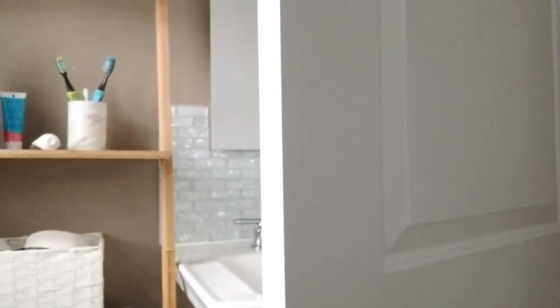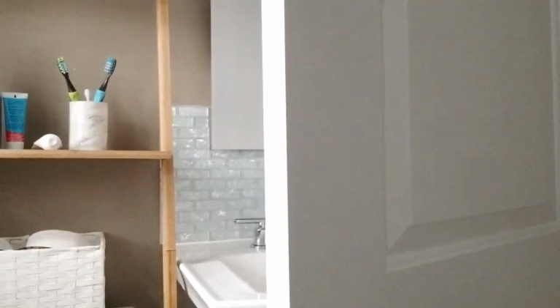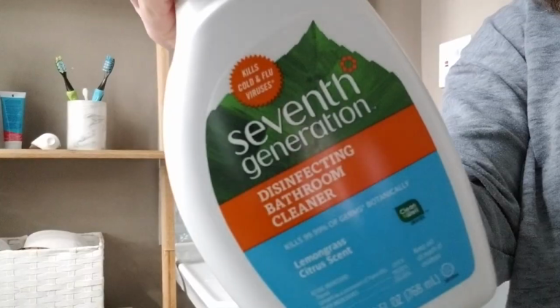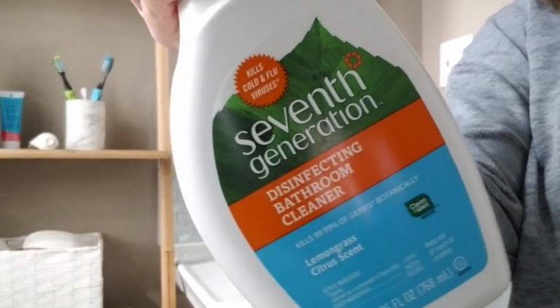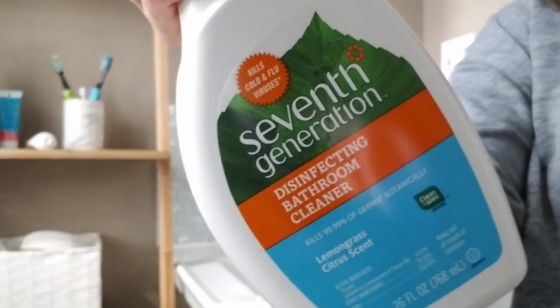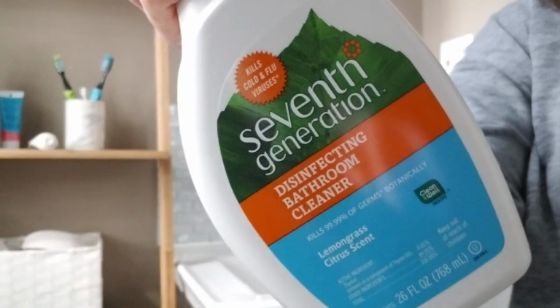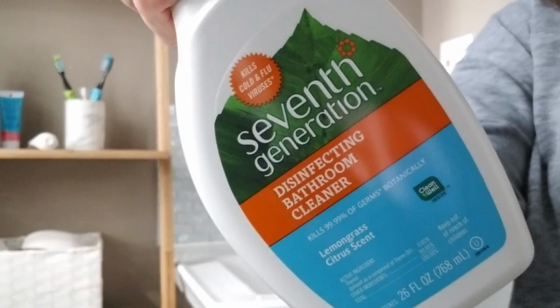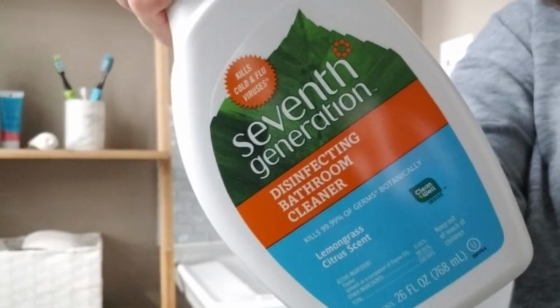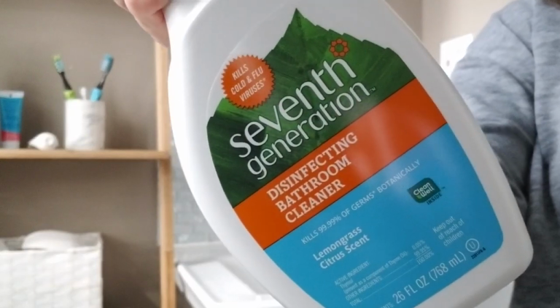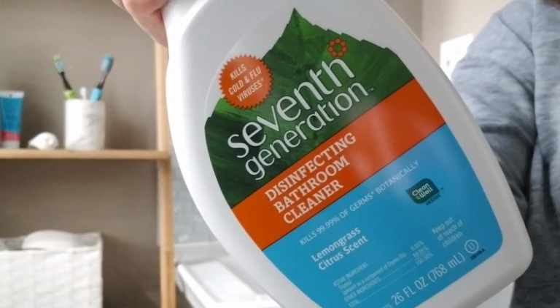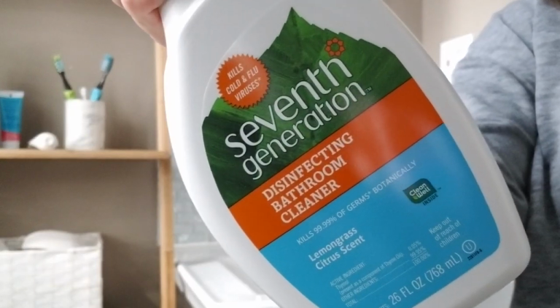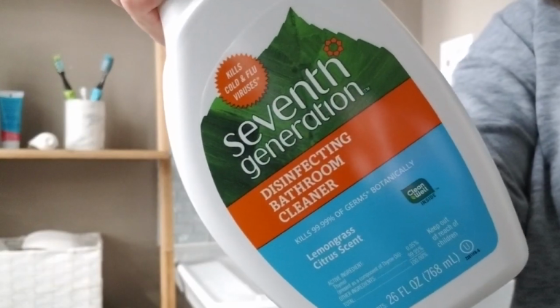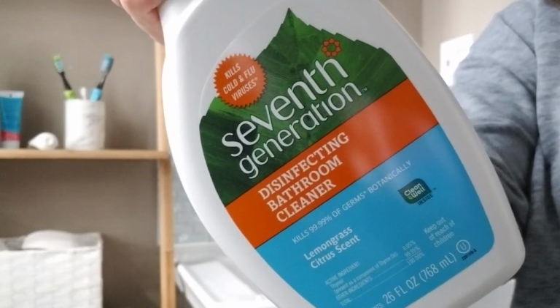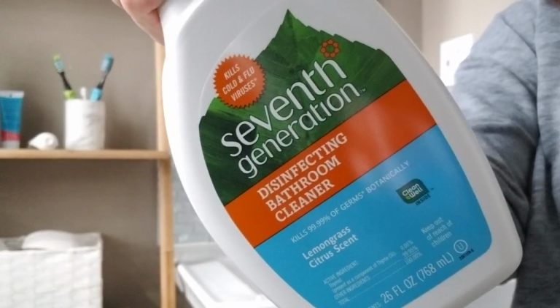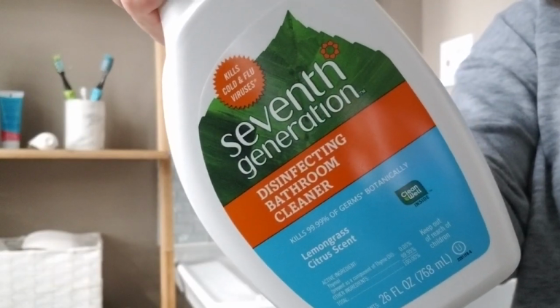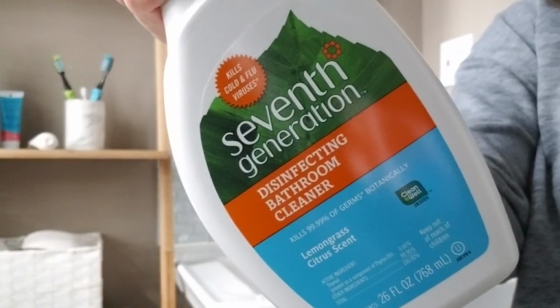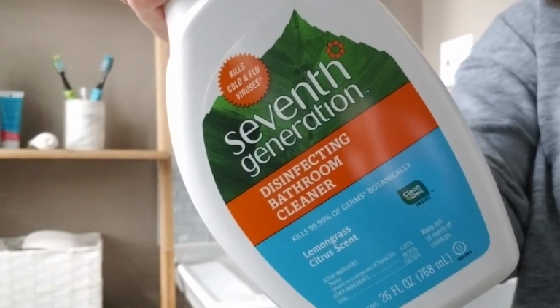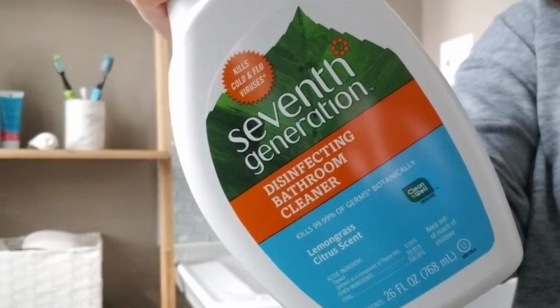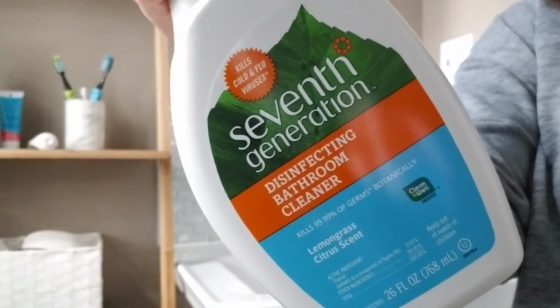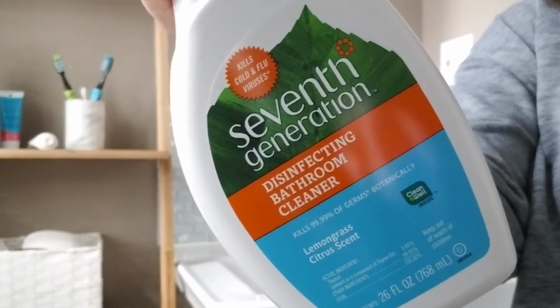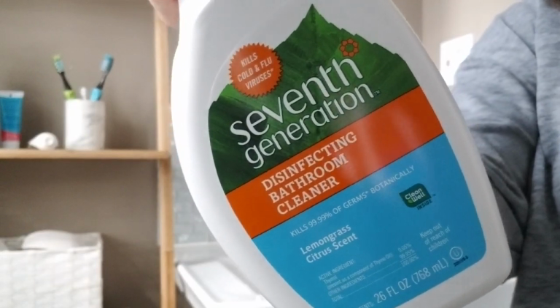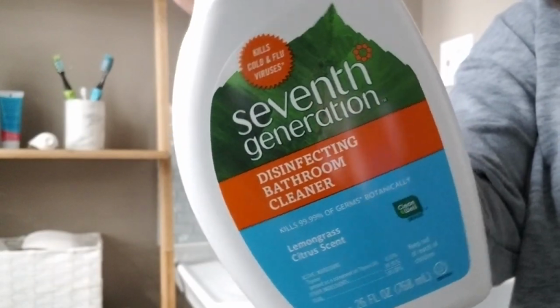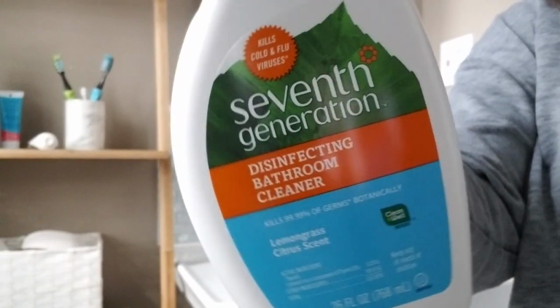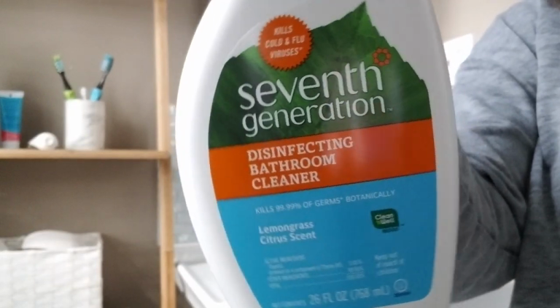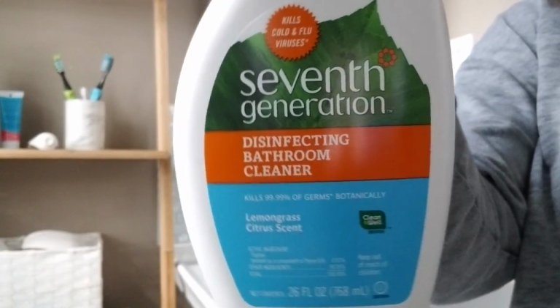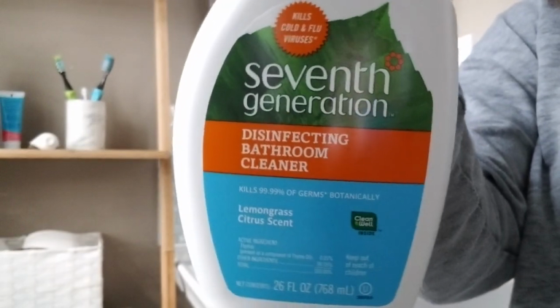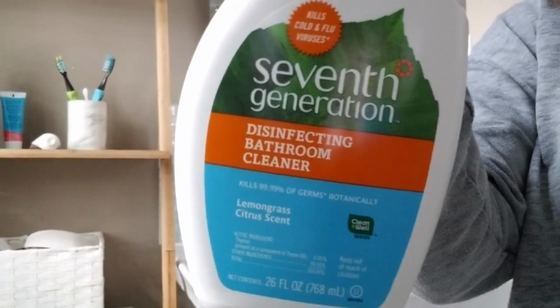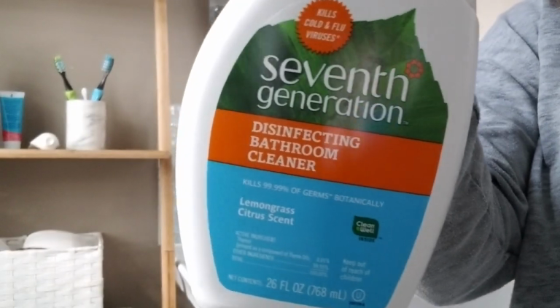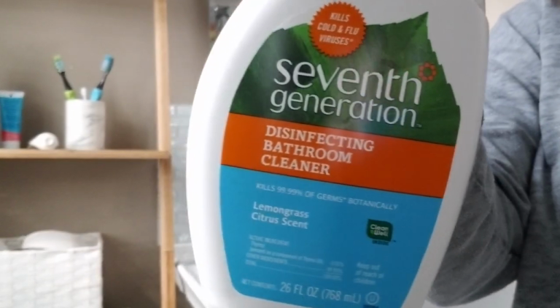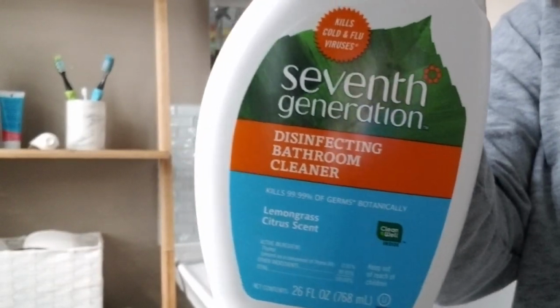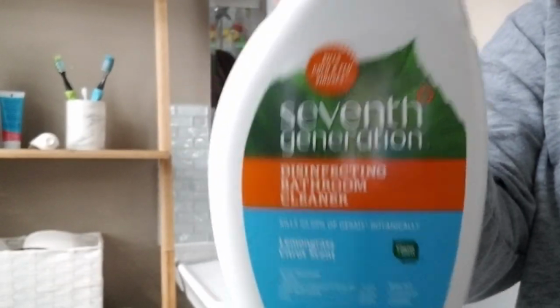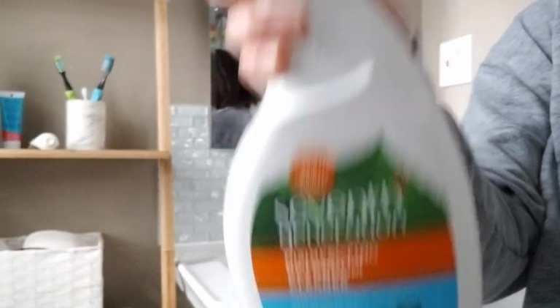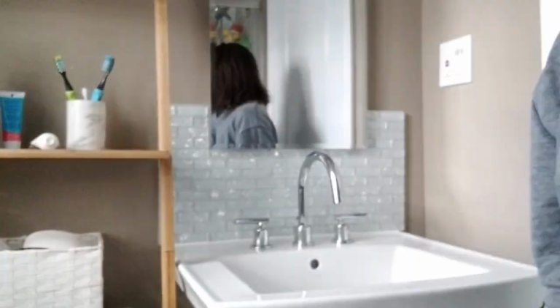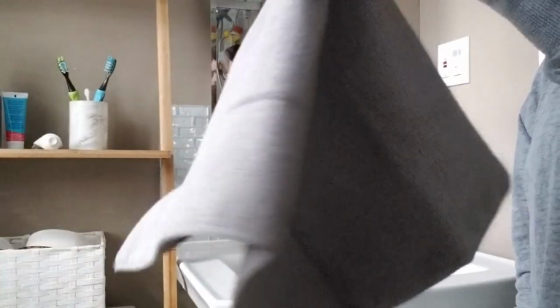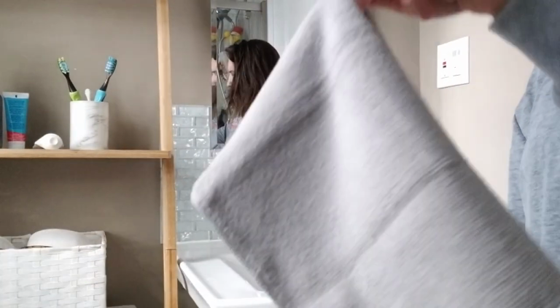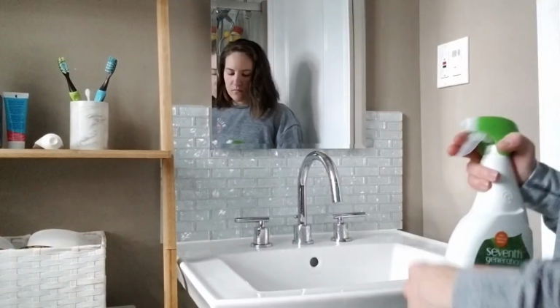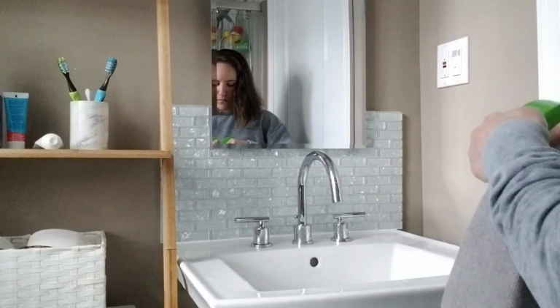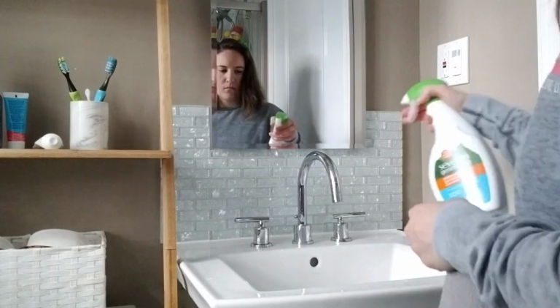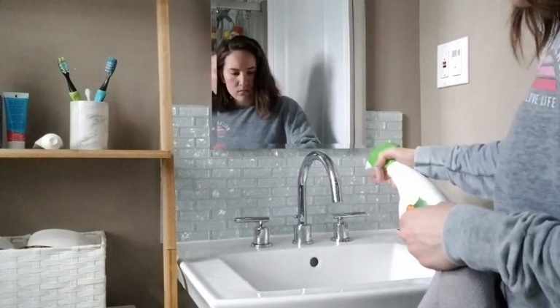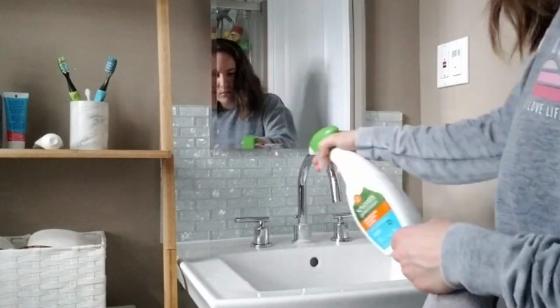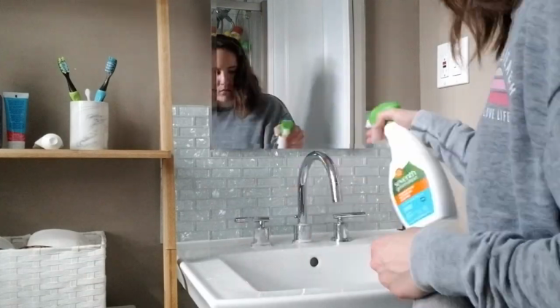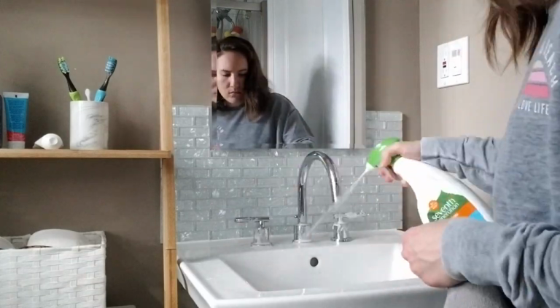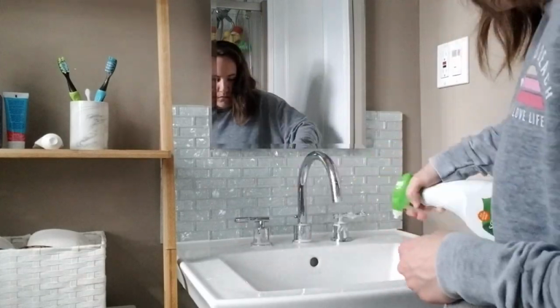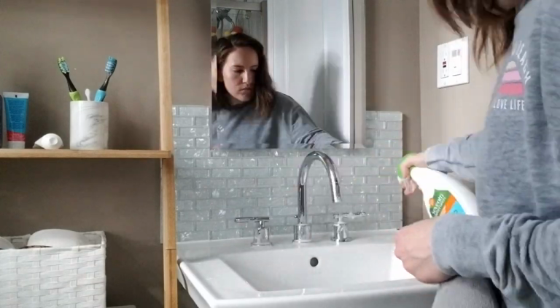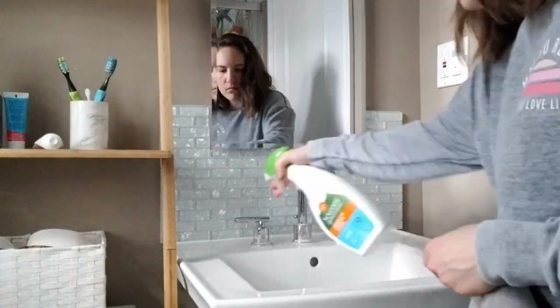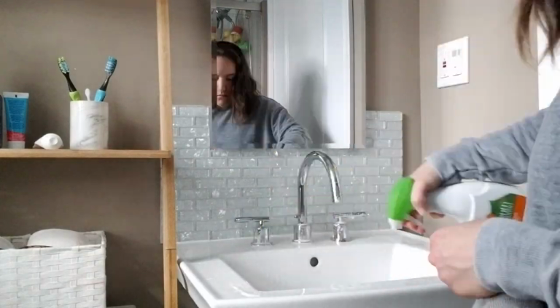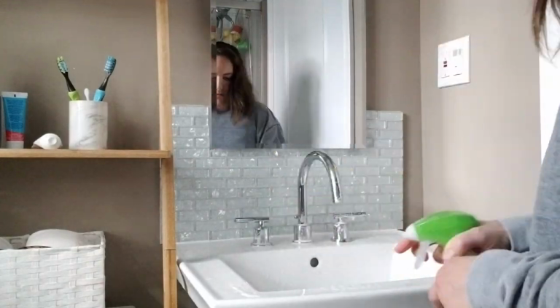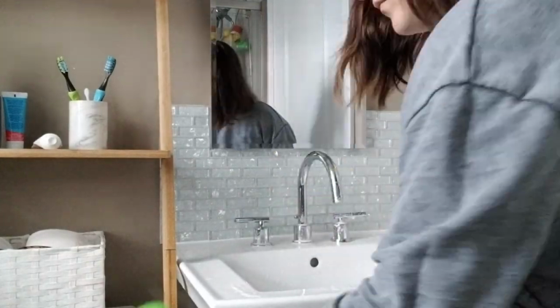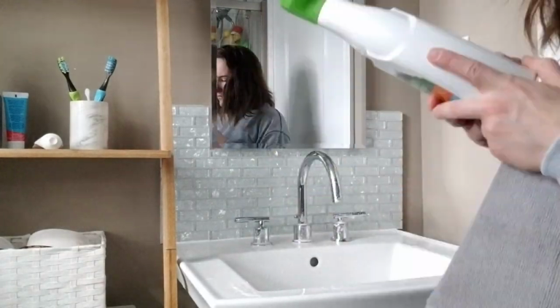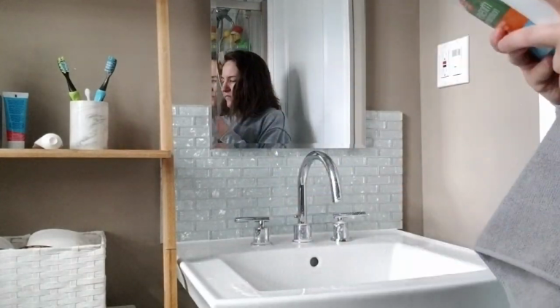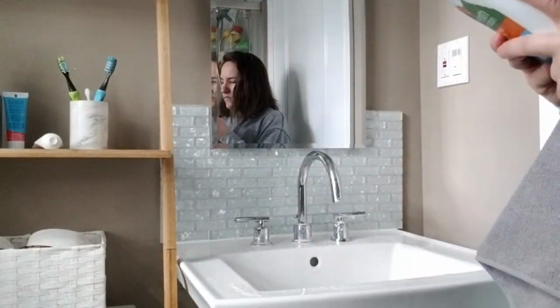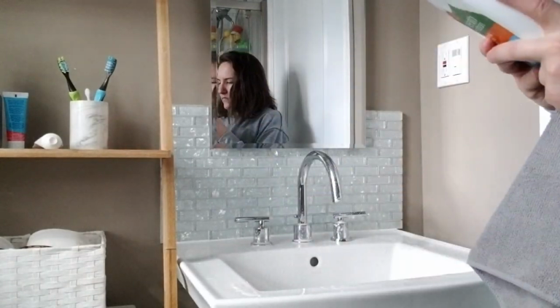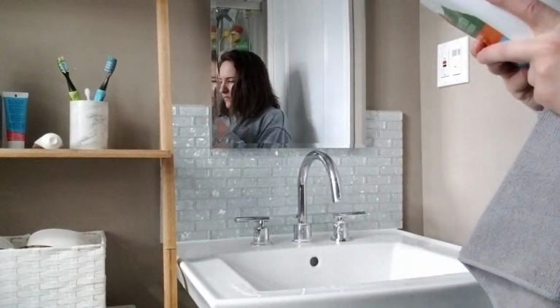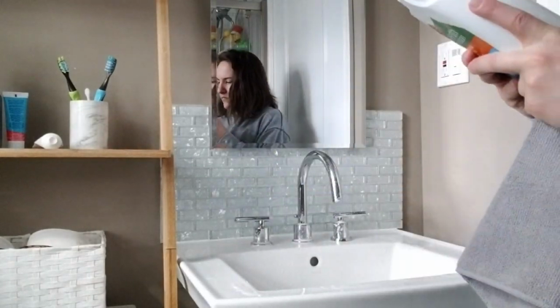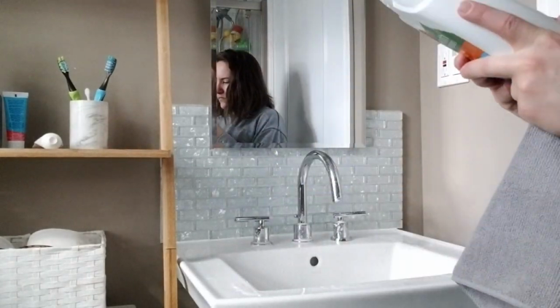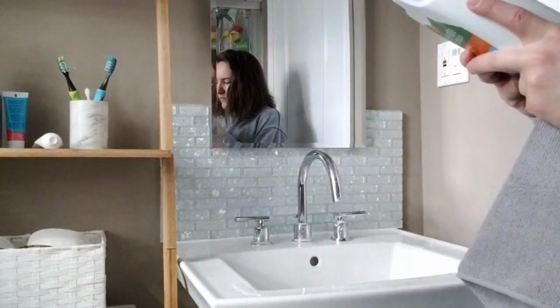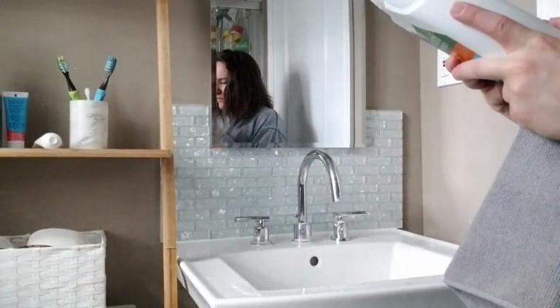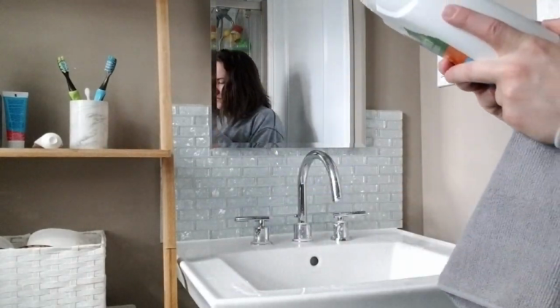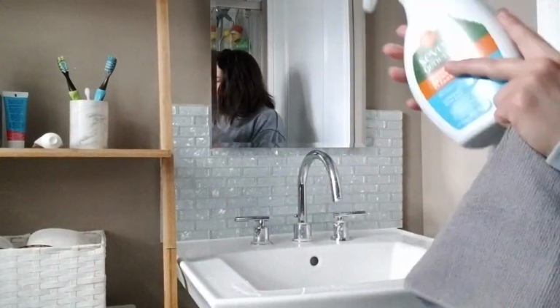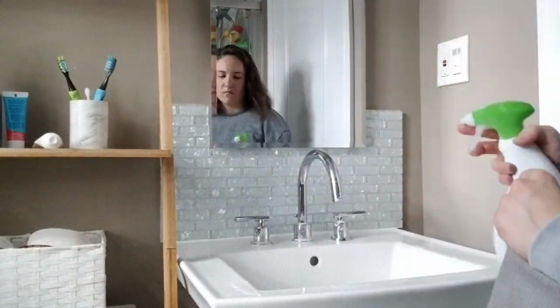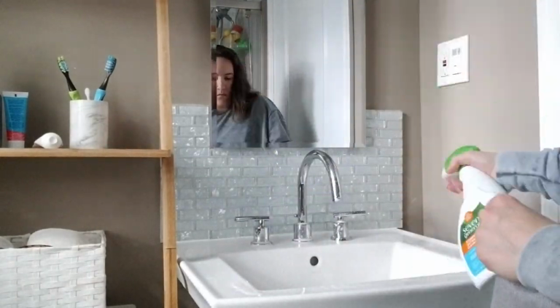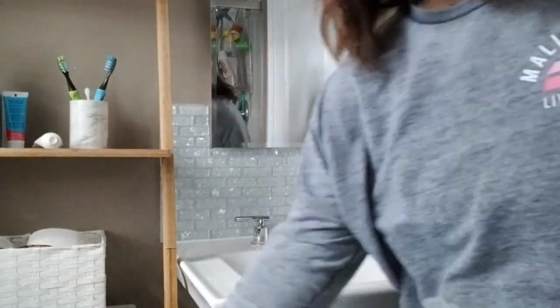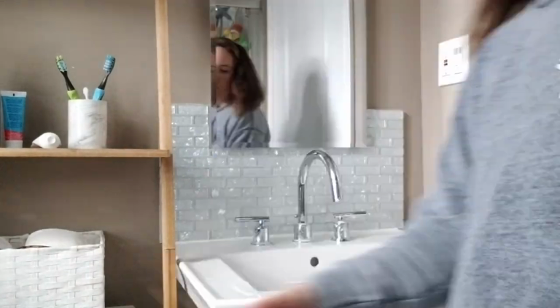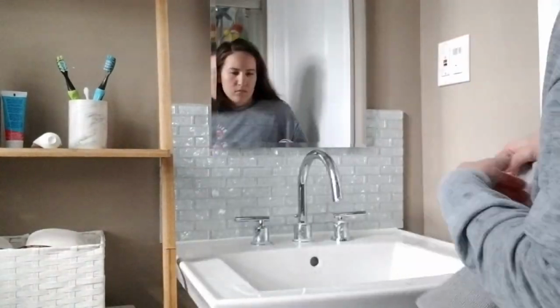Now onto the sink. I'm using the 7th Generation Disinfecting Bathroom Cleaner, and I will also be using this cleaner on the toilet.